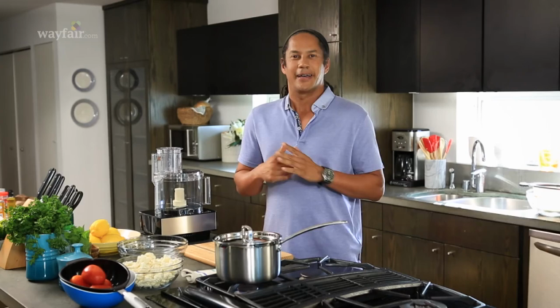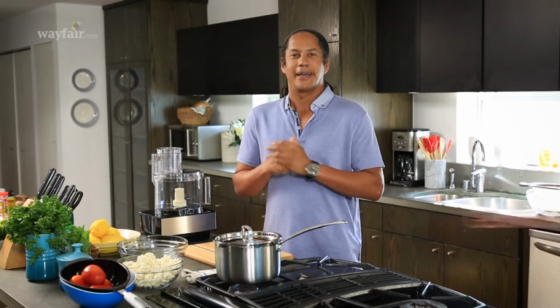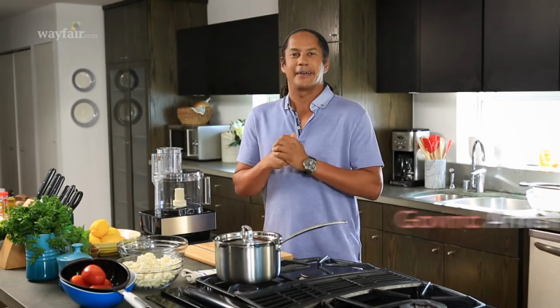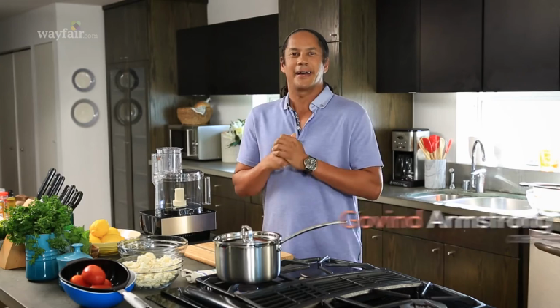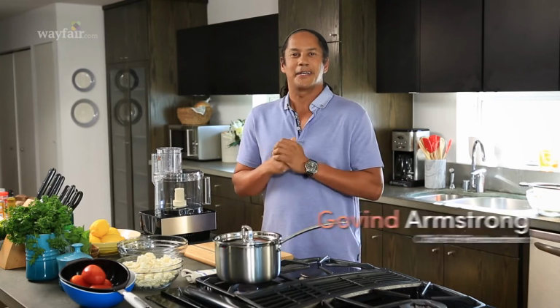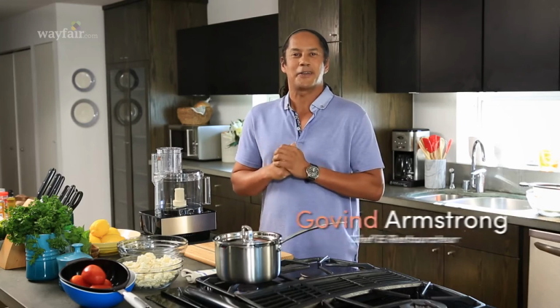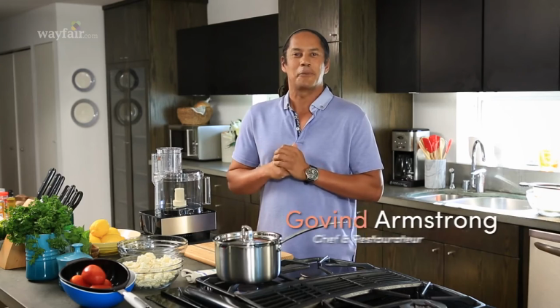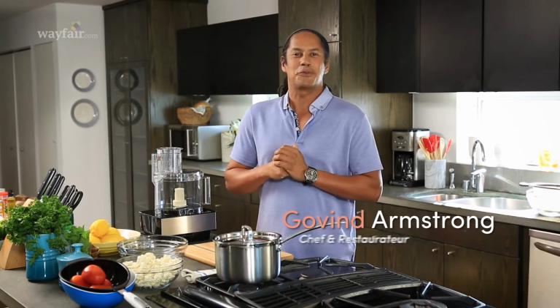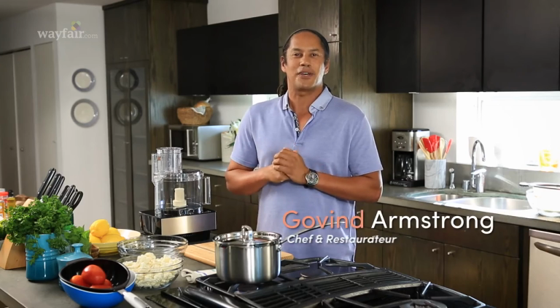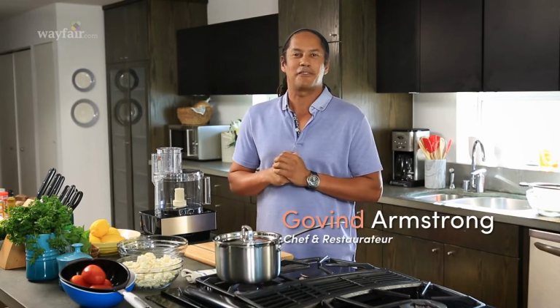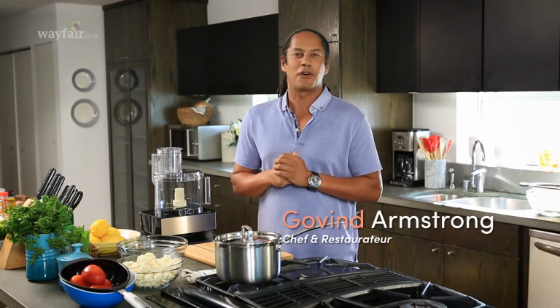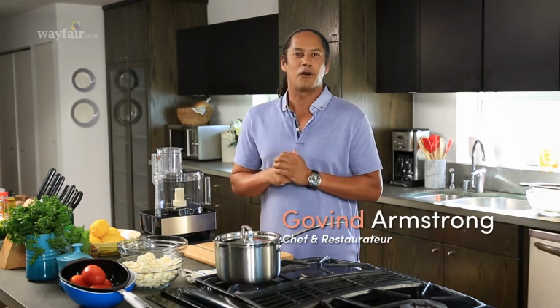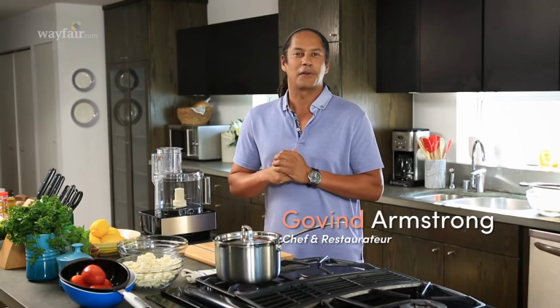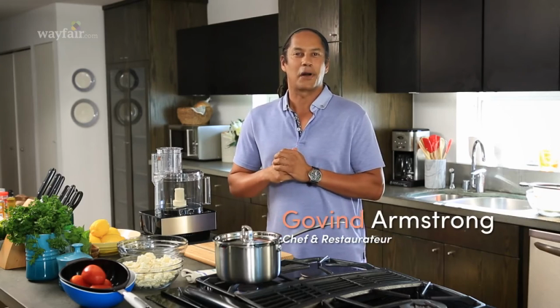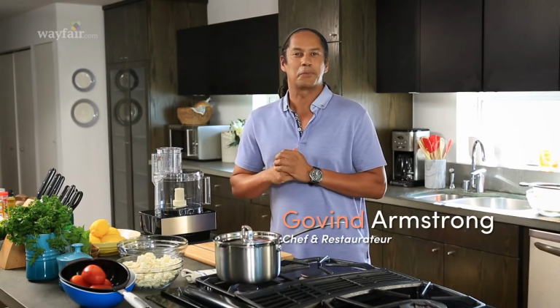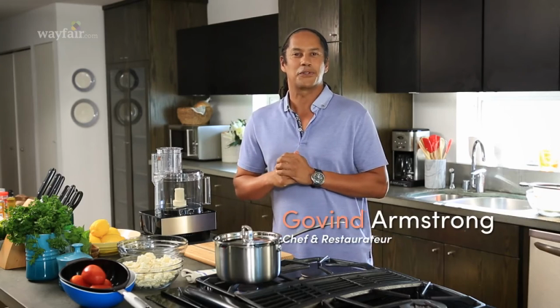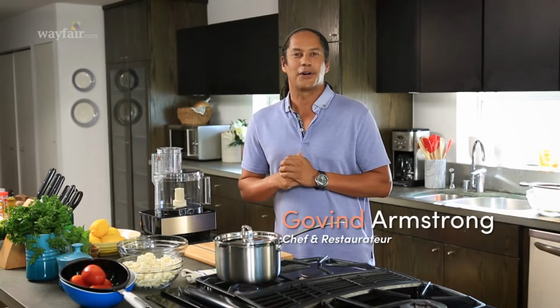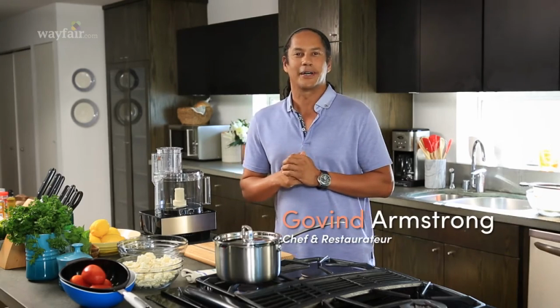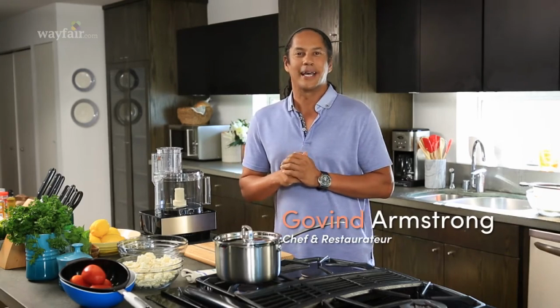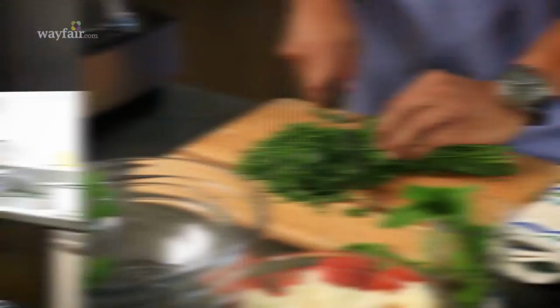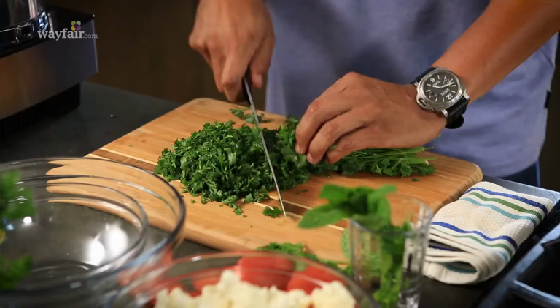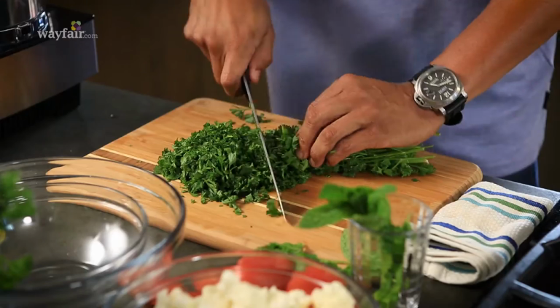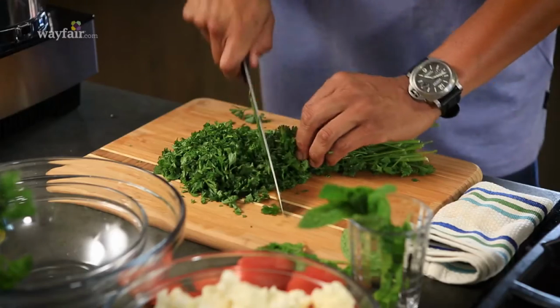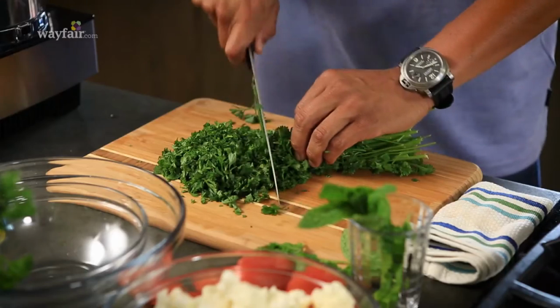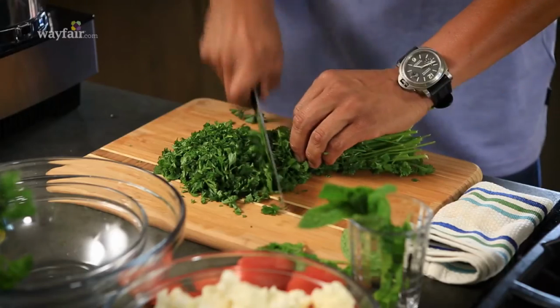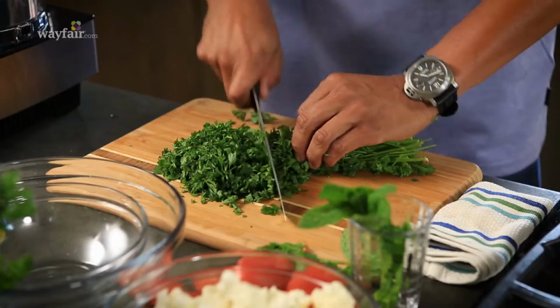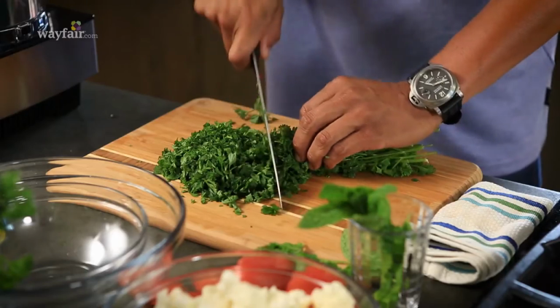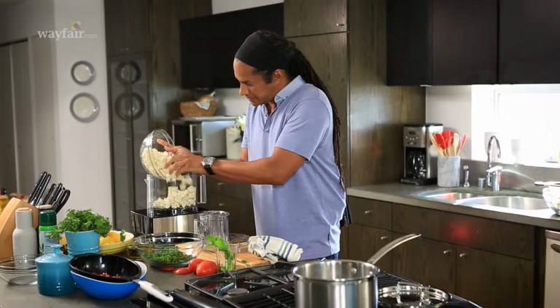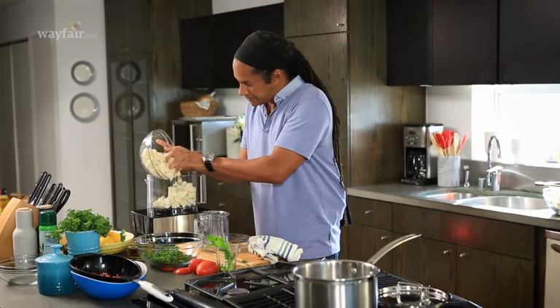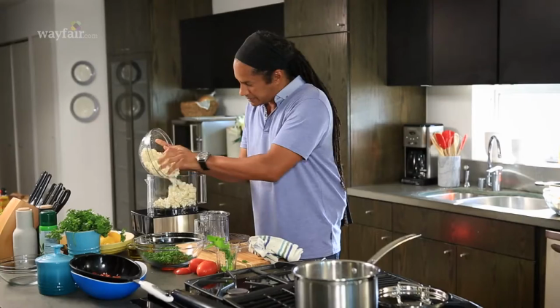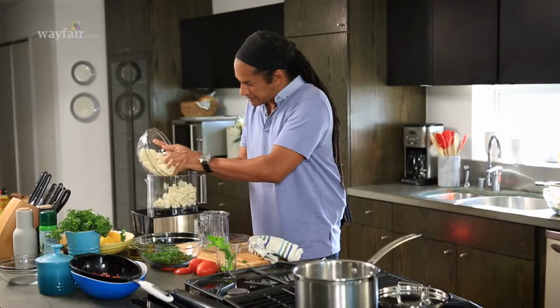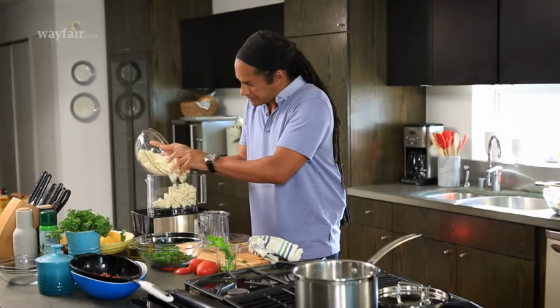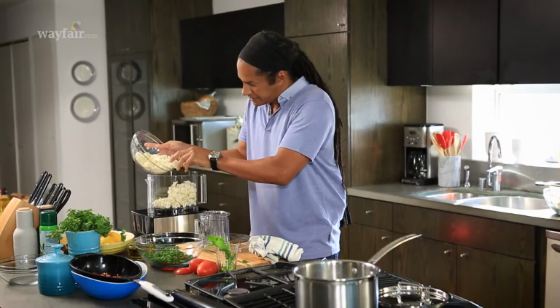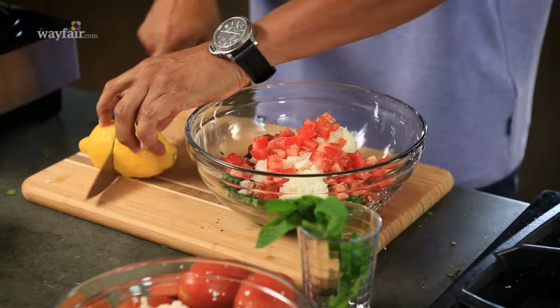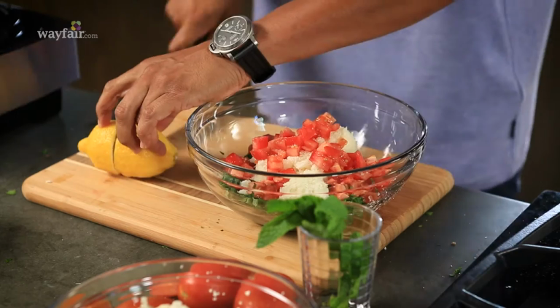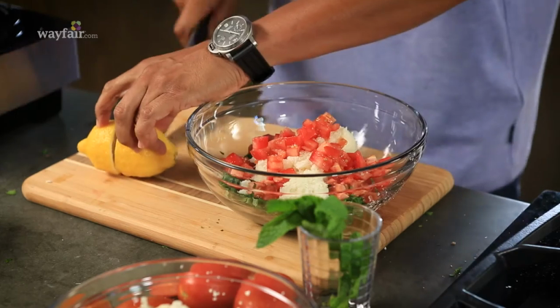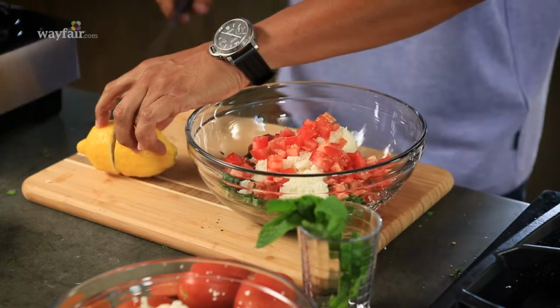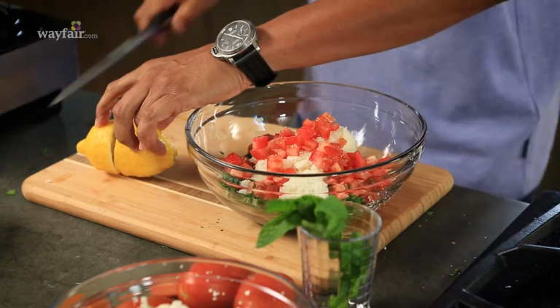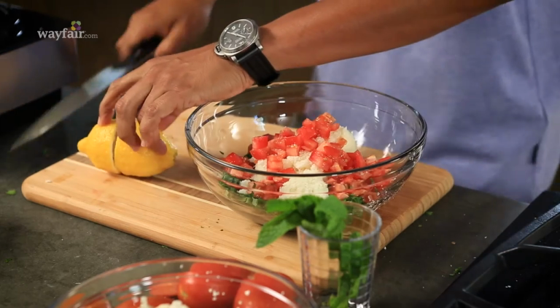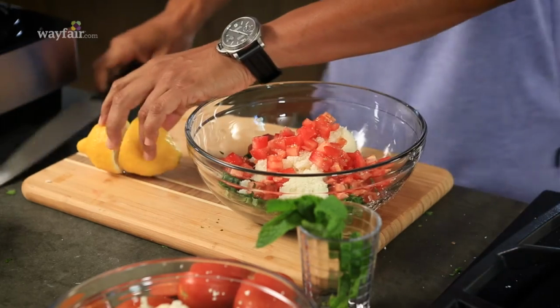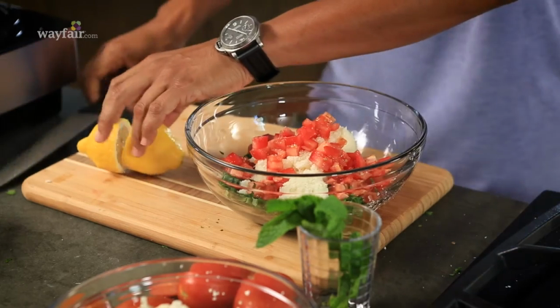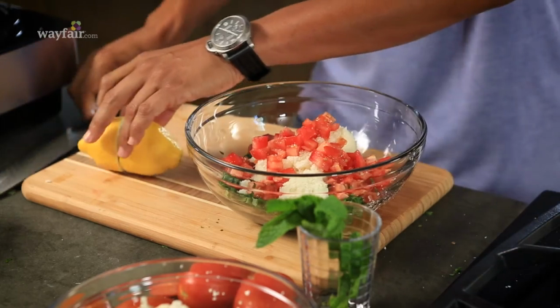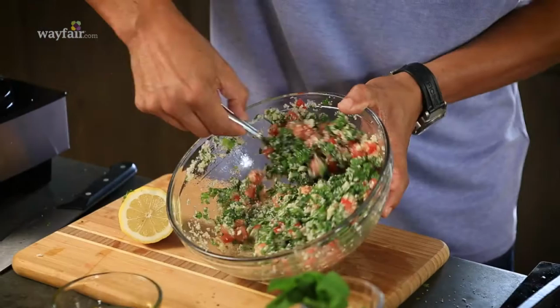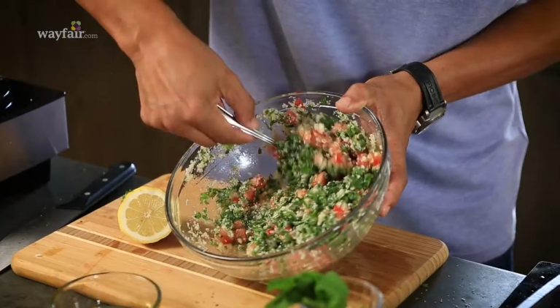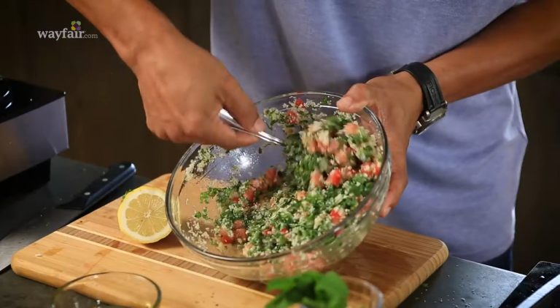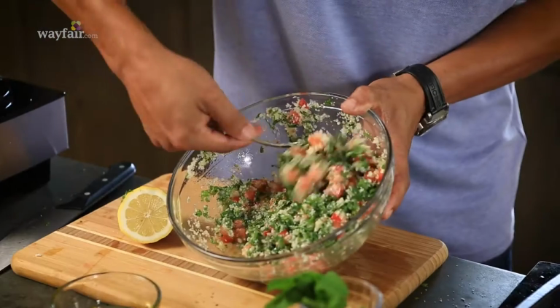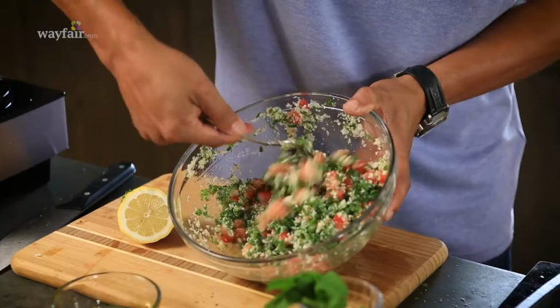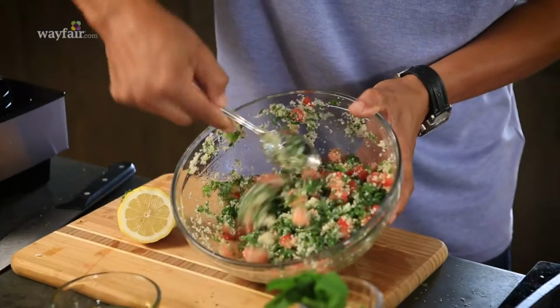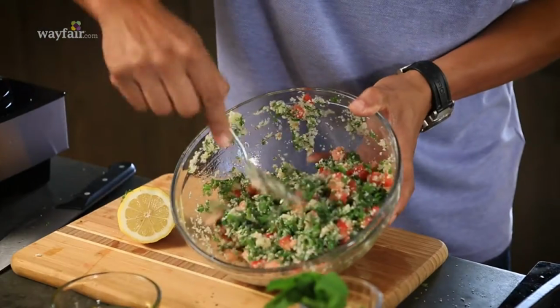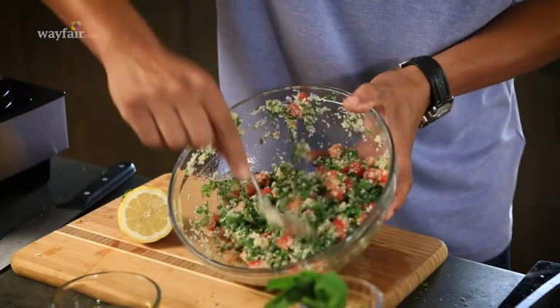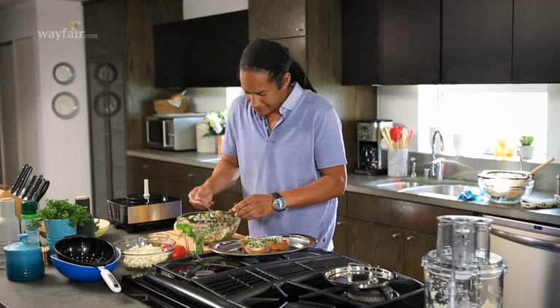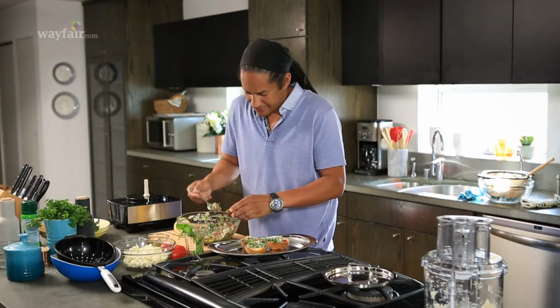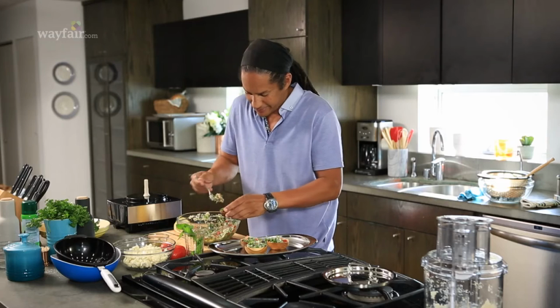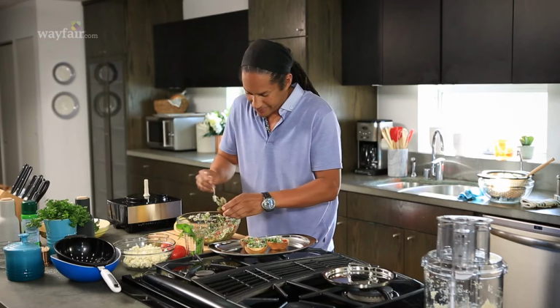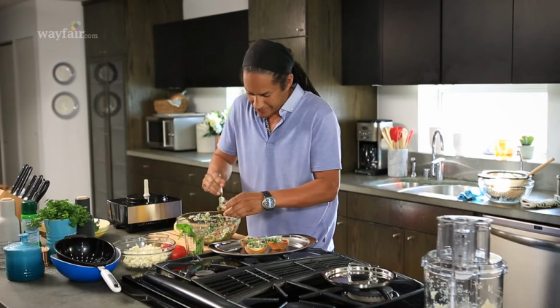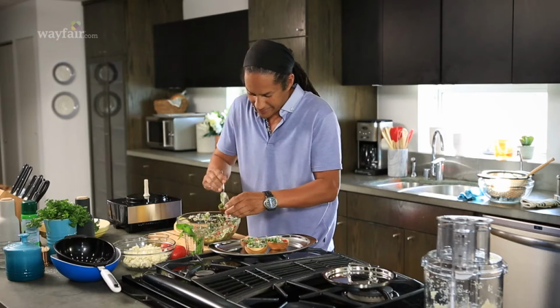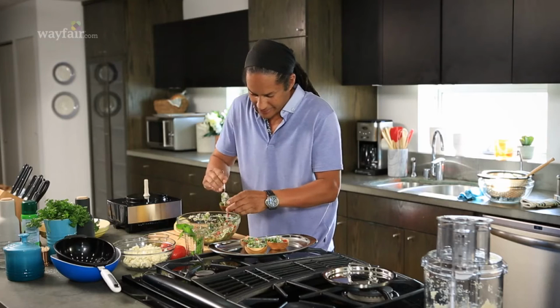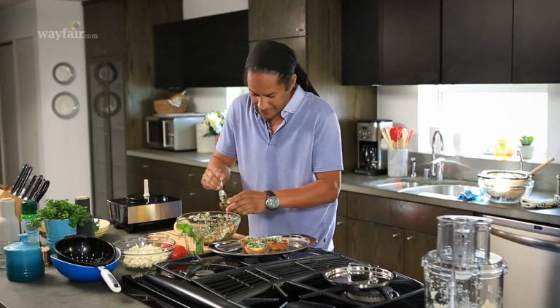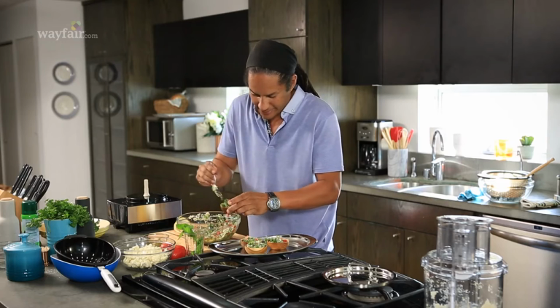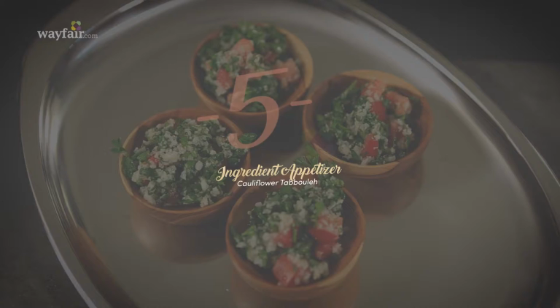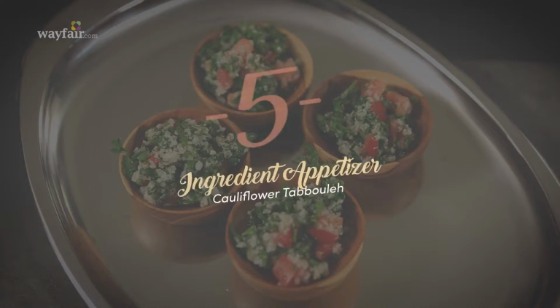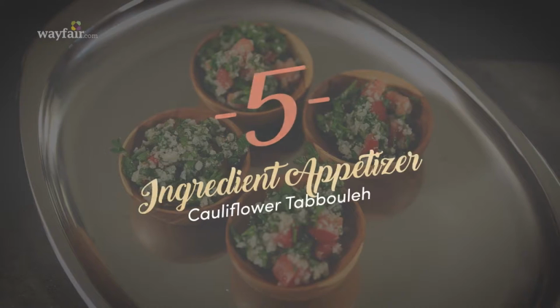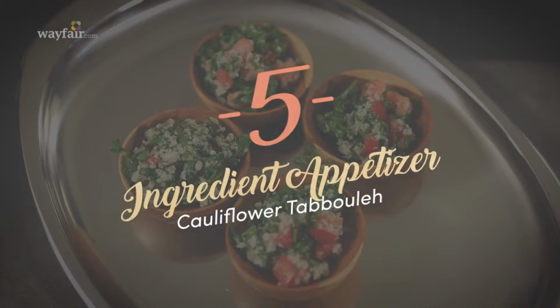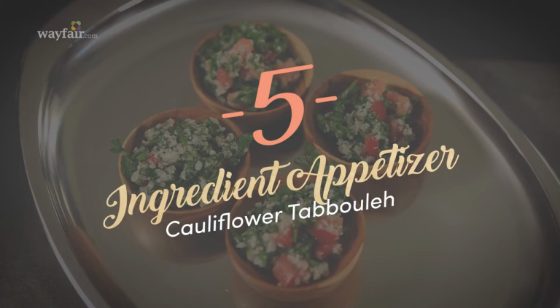Hey guys, I'm Chef Govan Armstrong, and today I'm teaming up with Wayfair to share these easy appetizer ideas for foolproof entertaining.